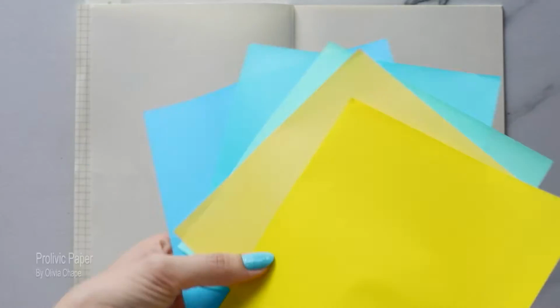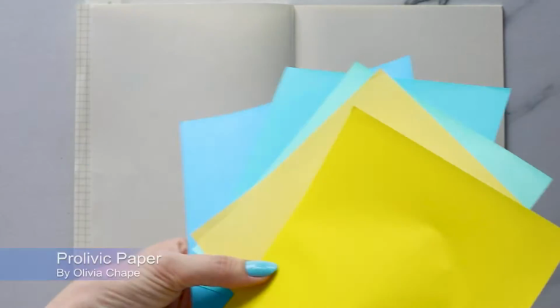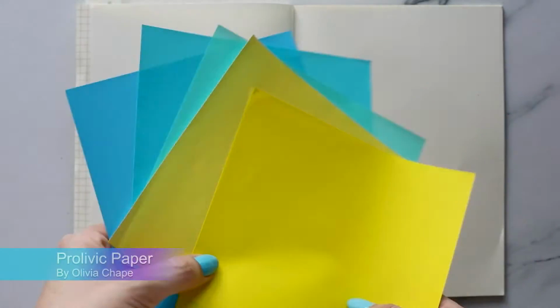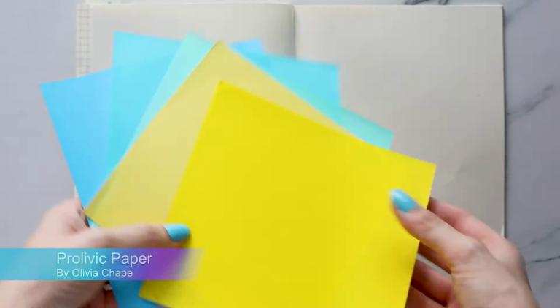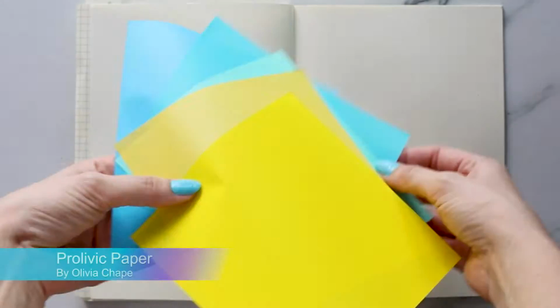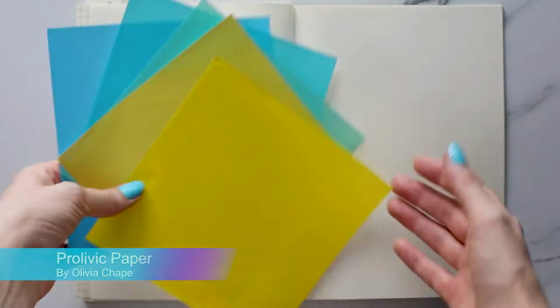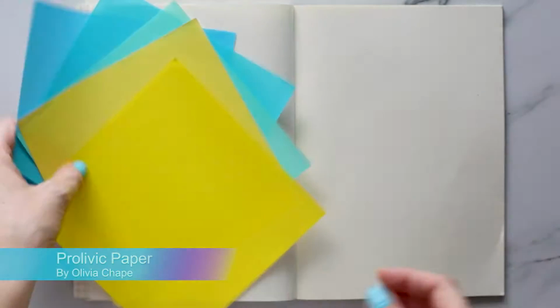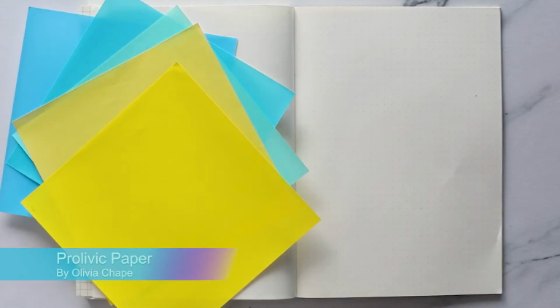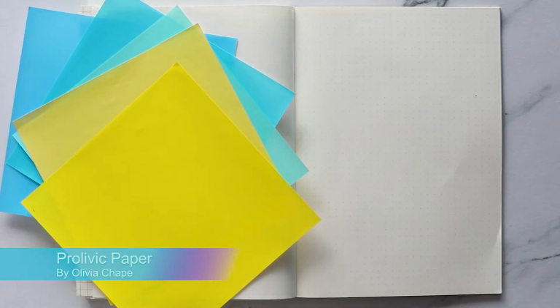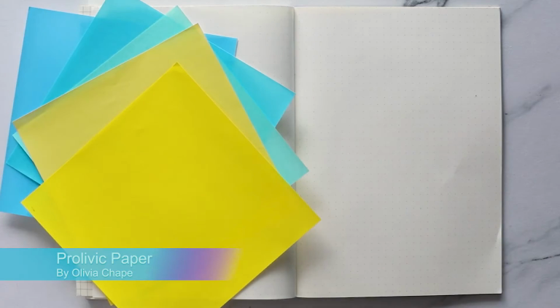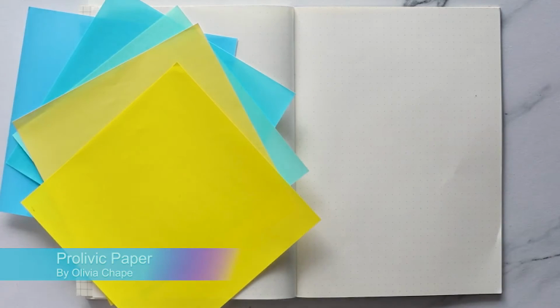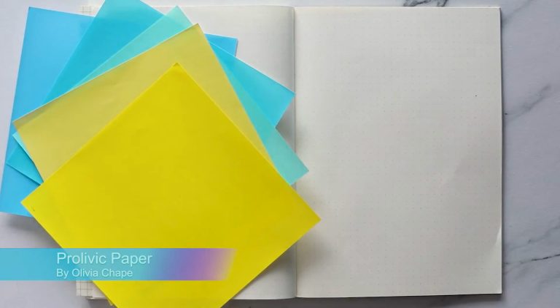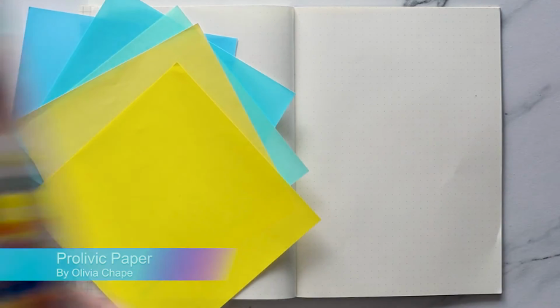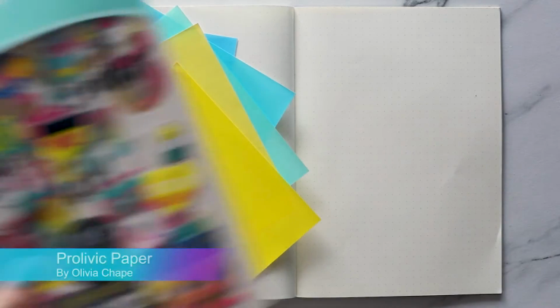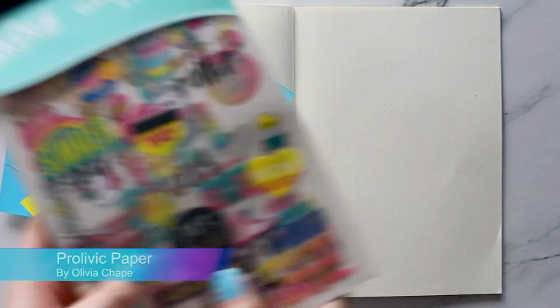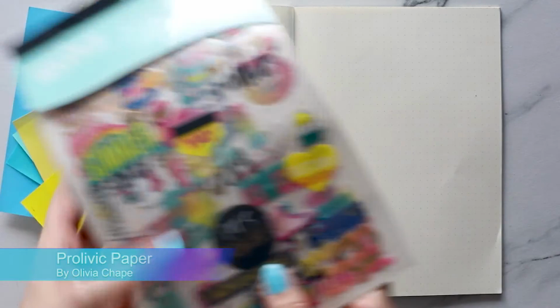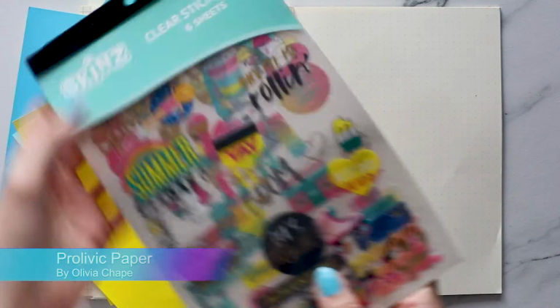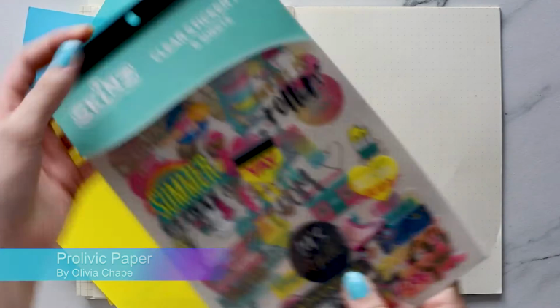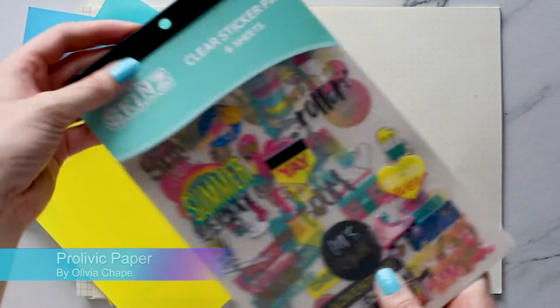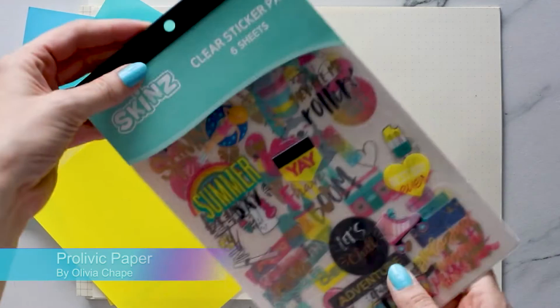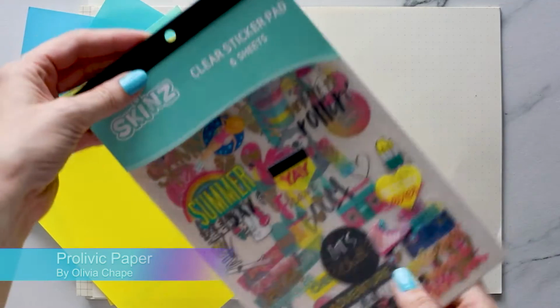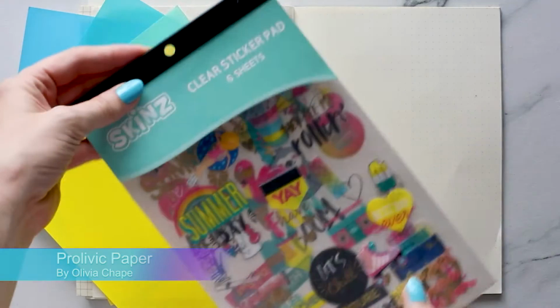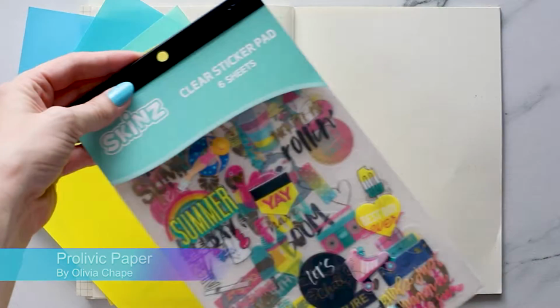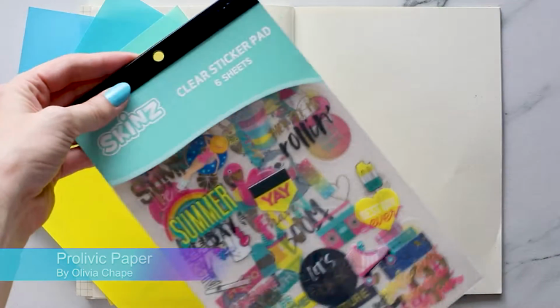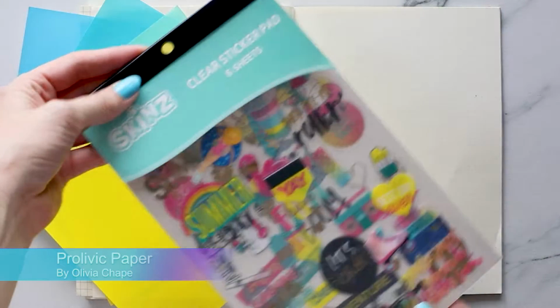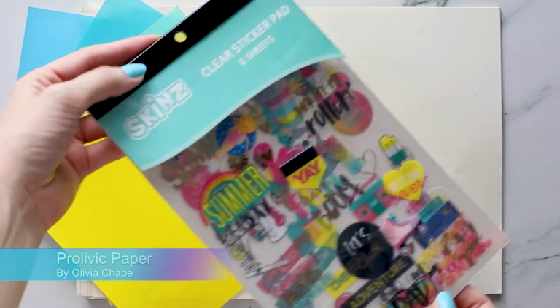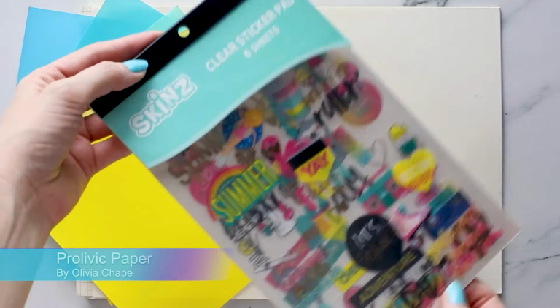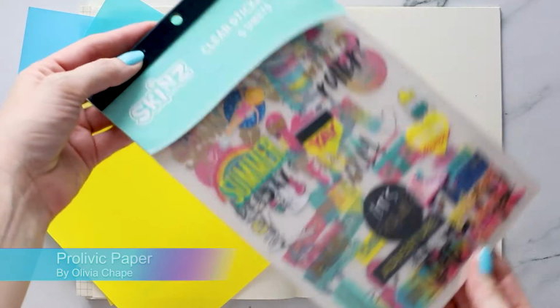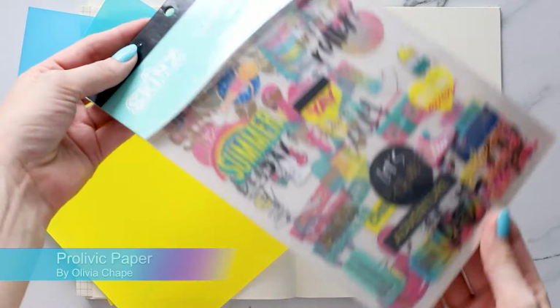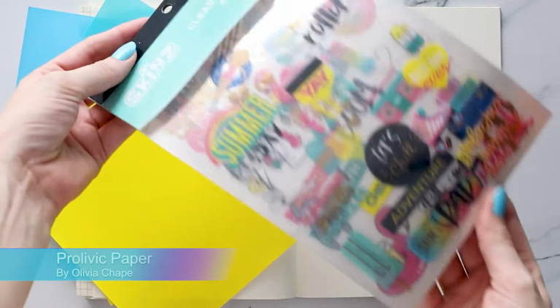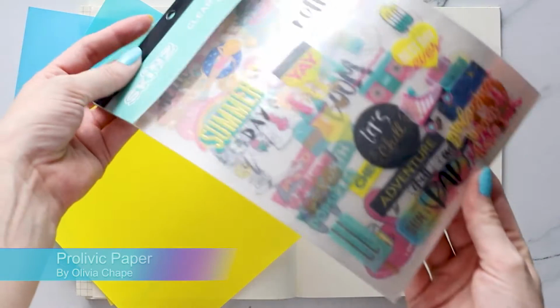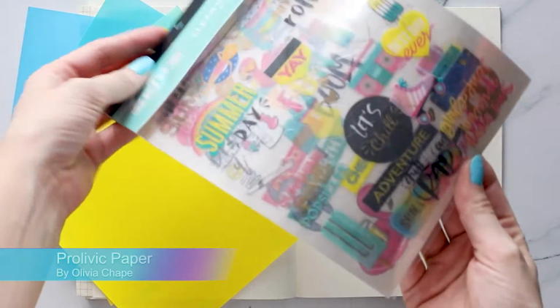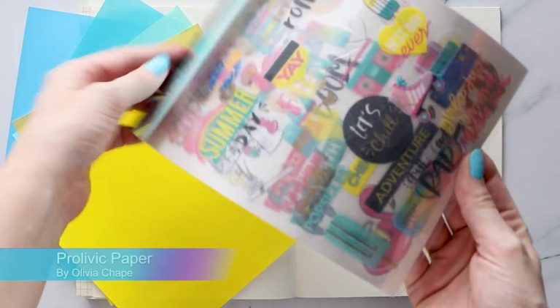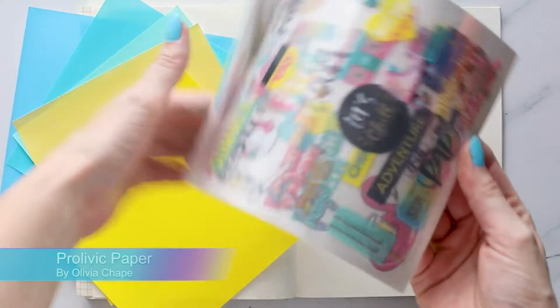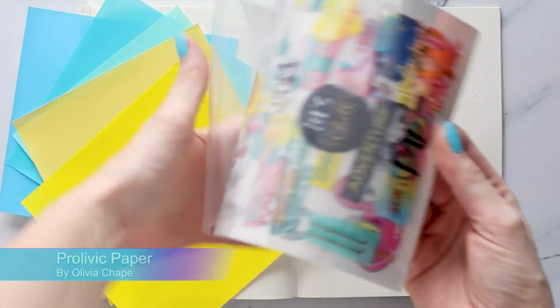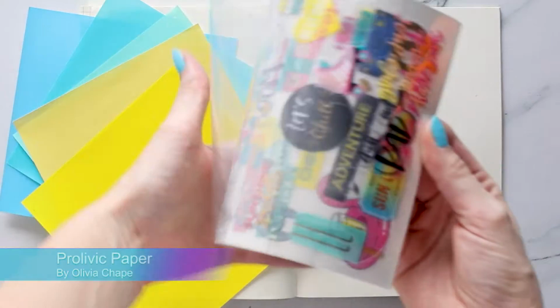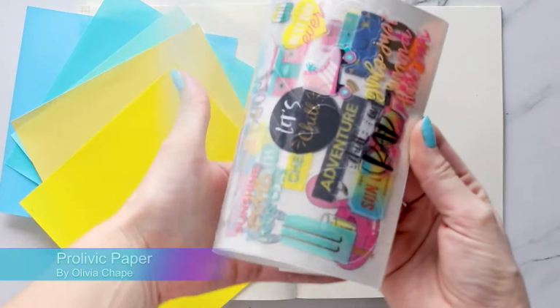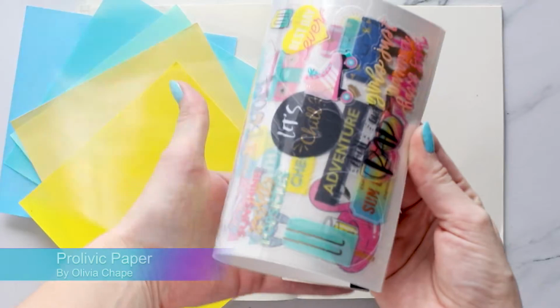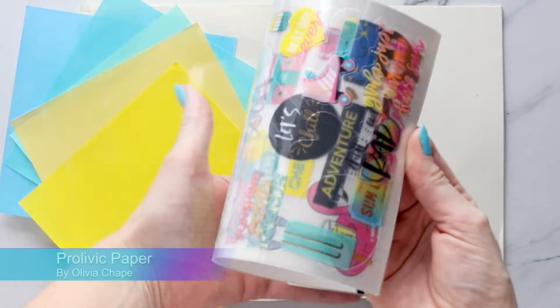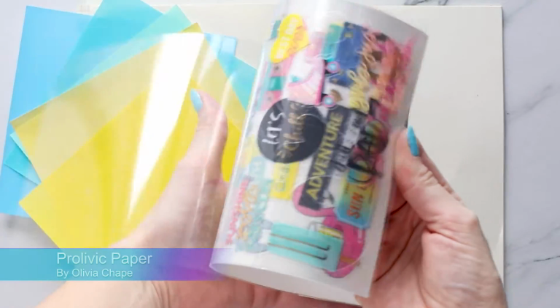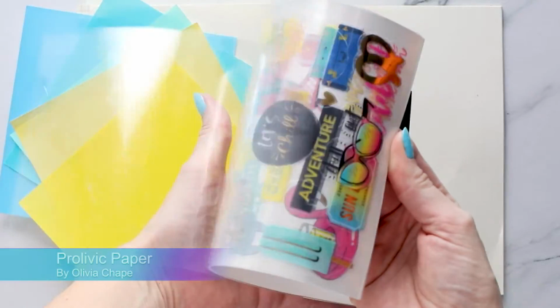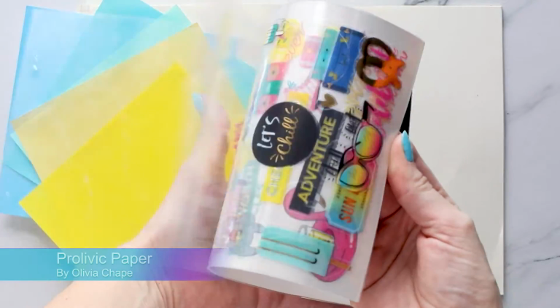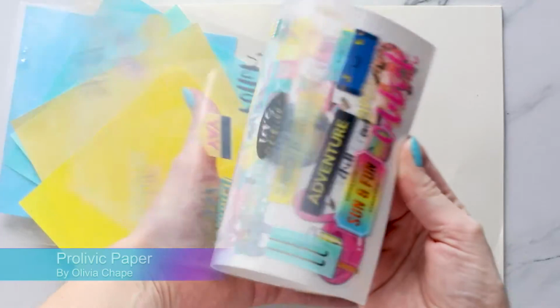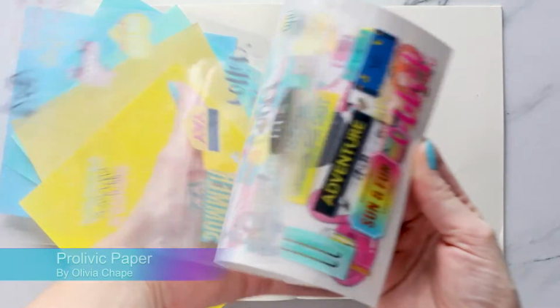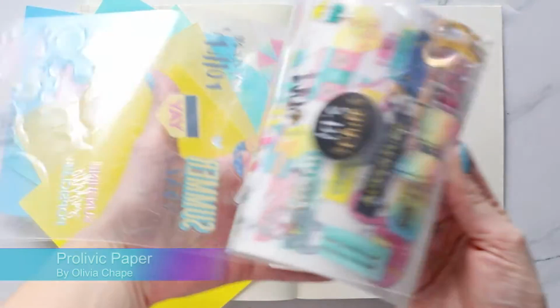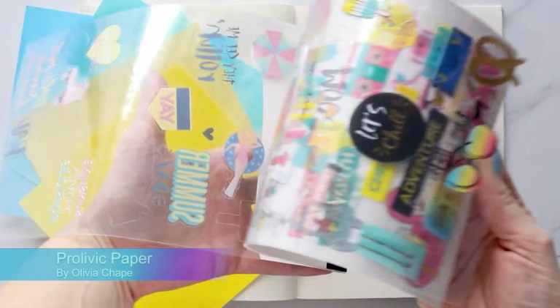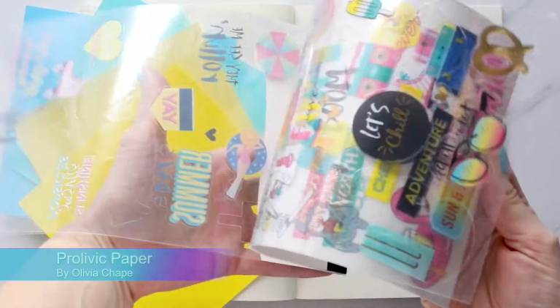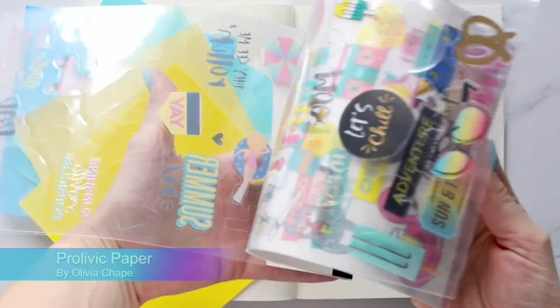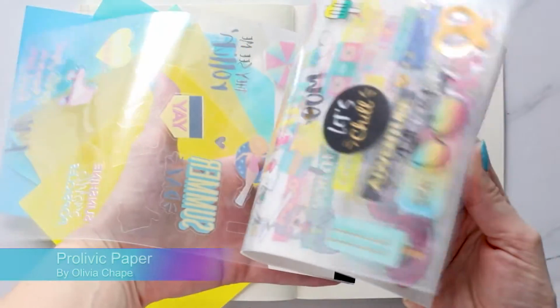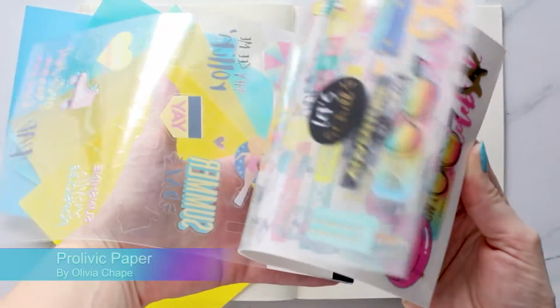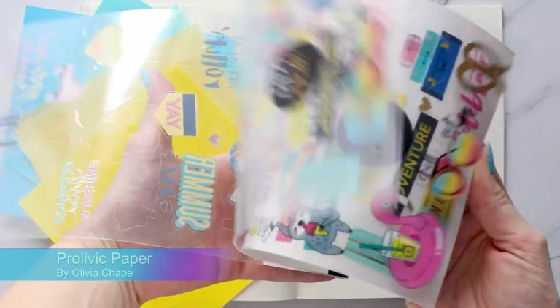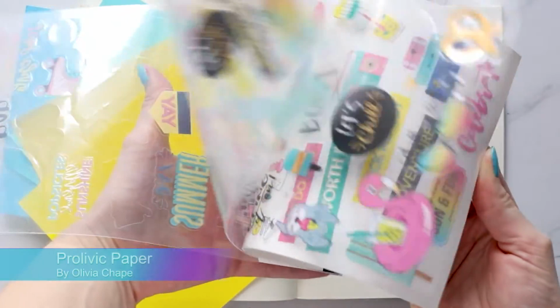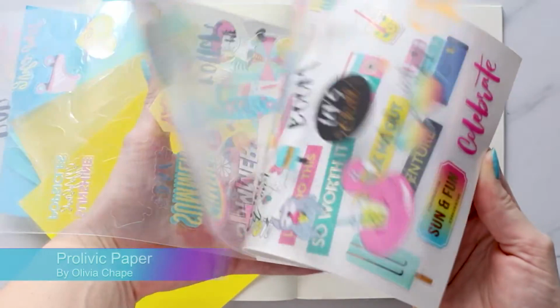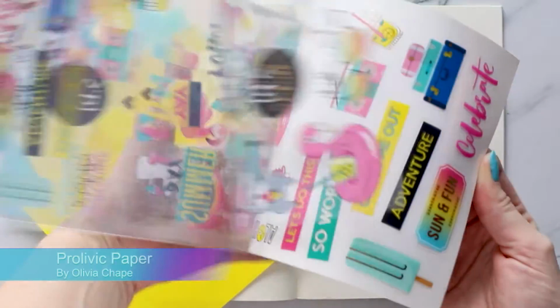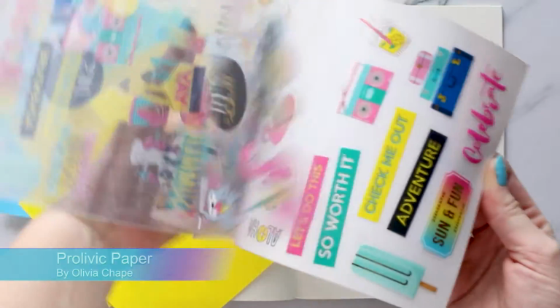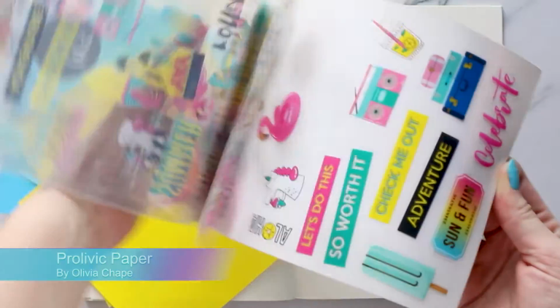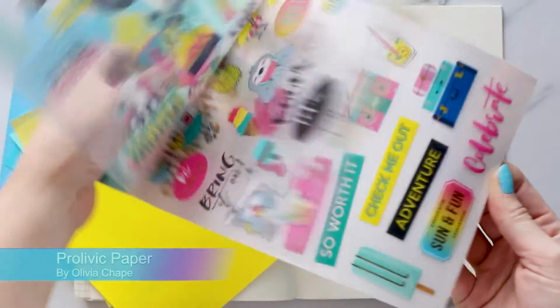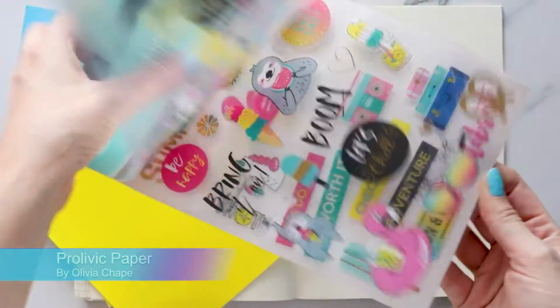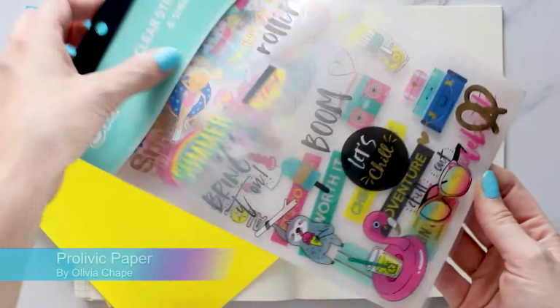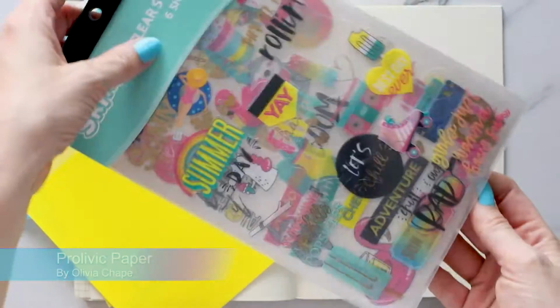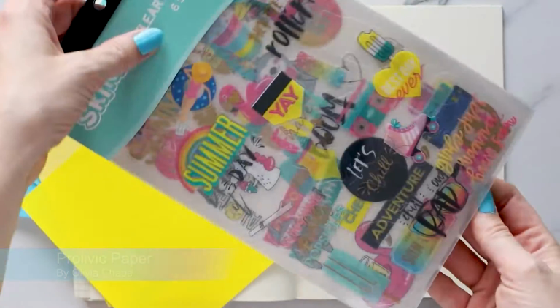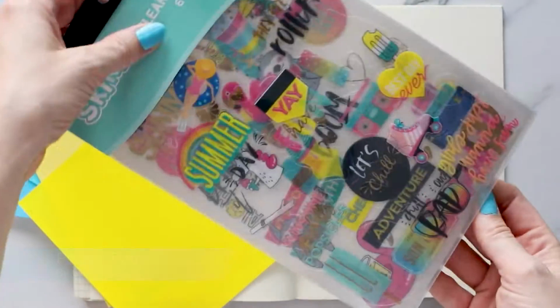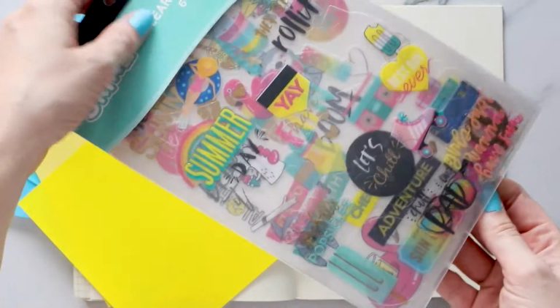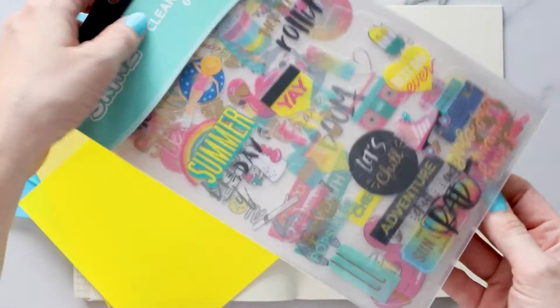Hello my lovelies, I'm Liv and this is Prolific Paper. If you're new to my channel, I make planner videos.